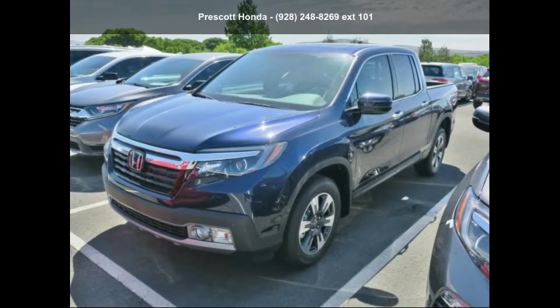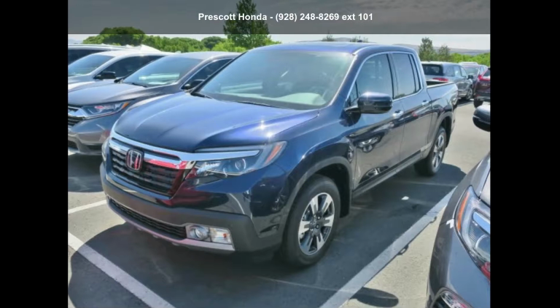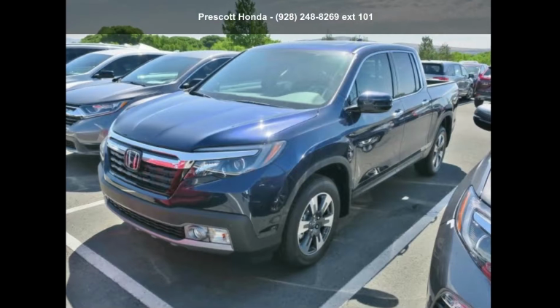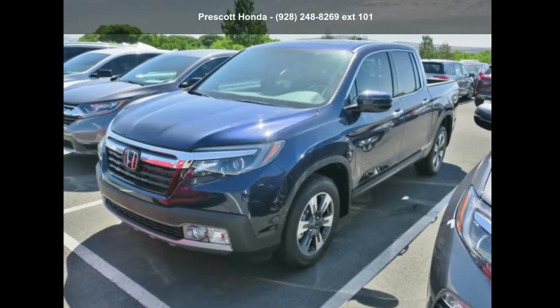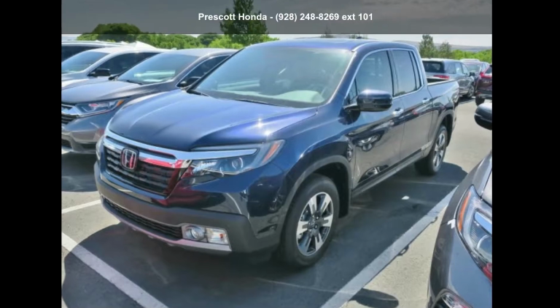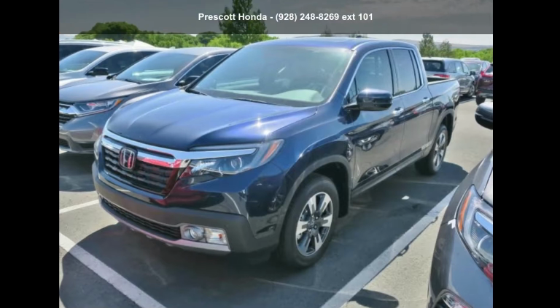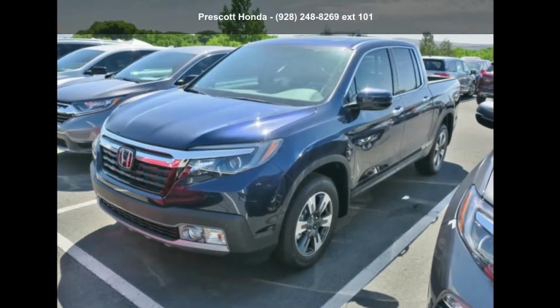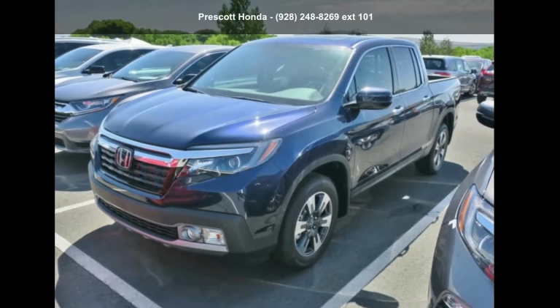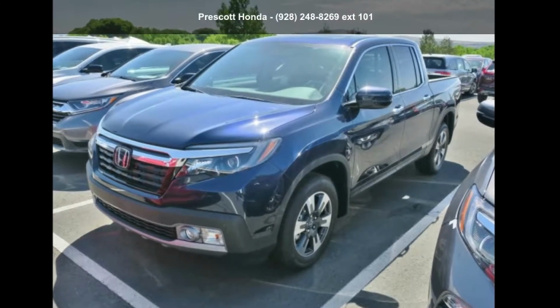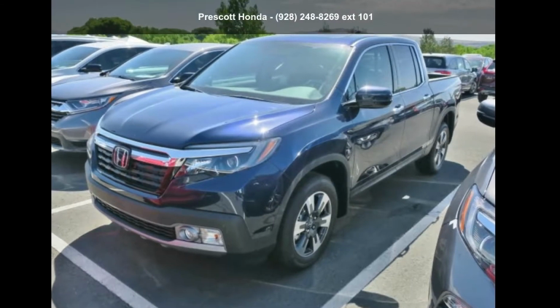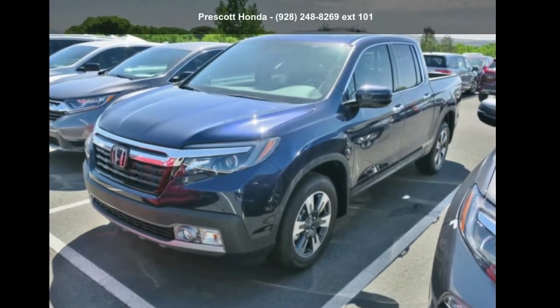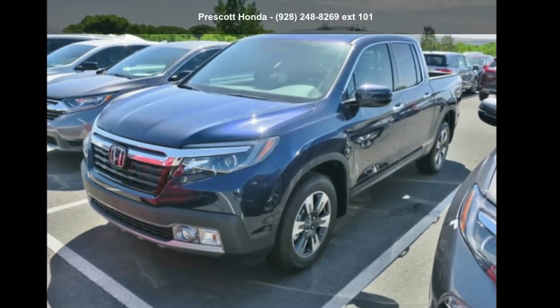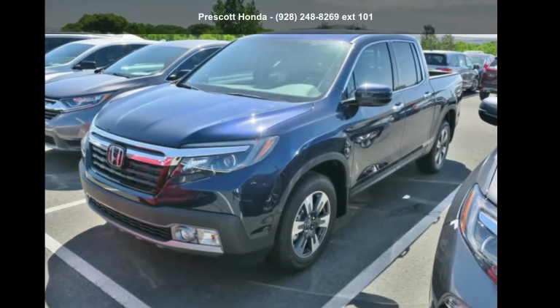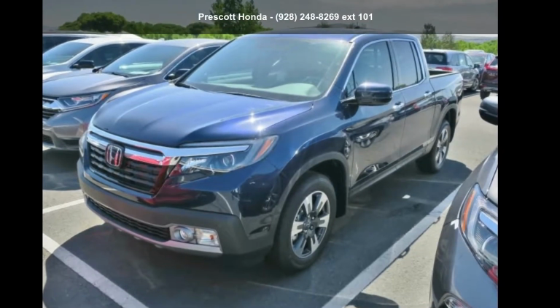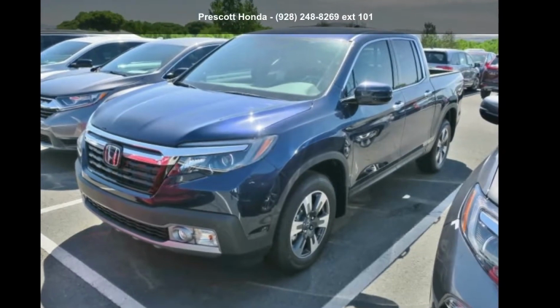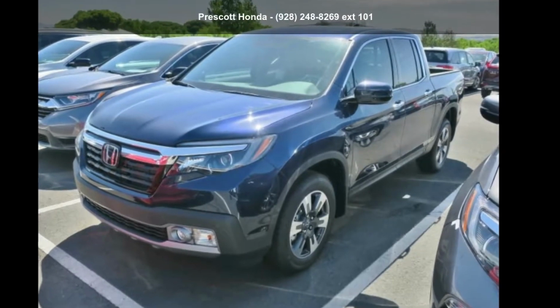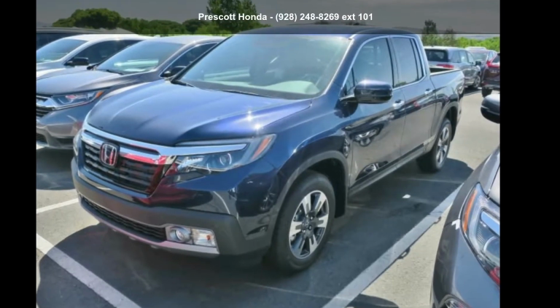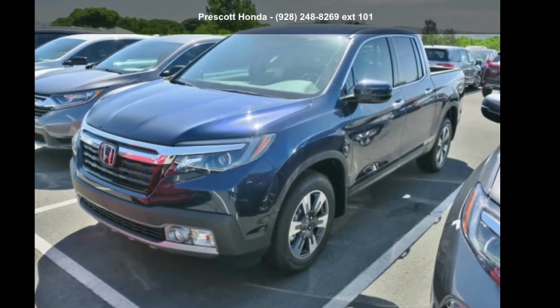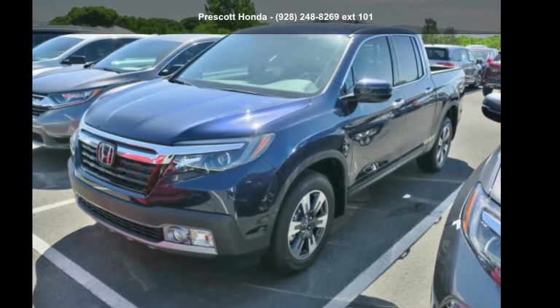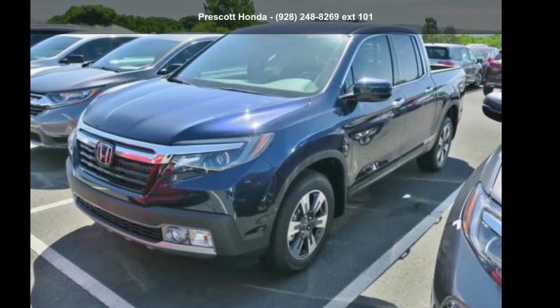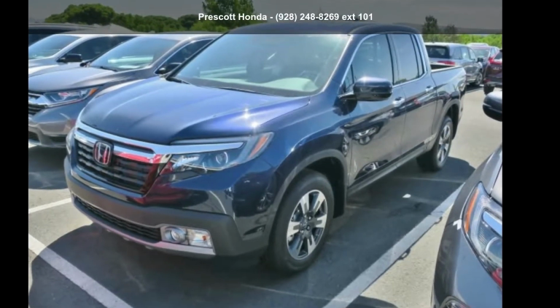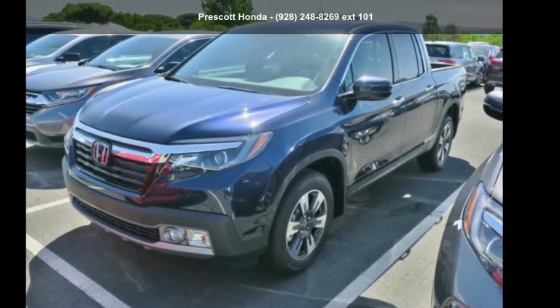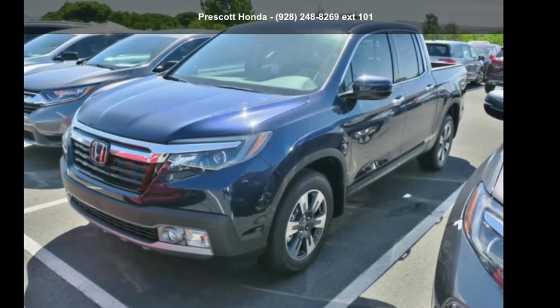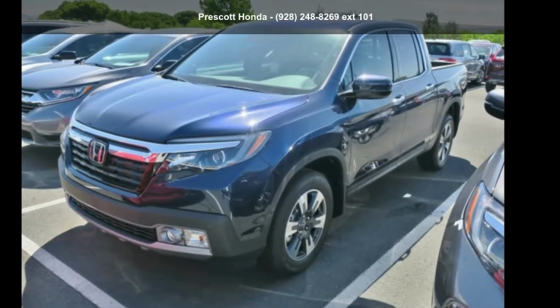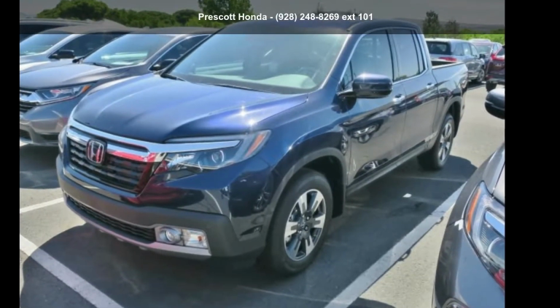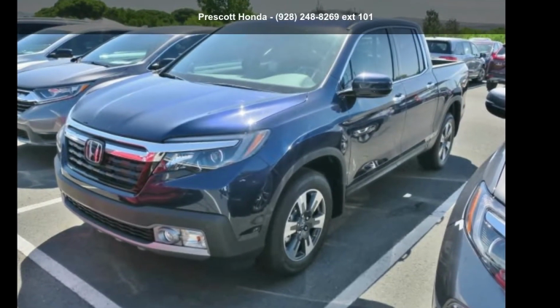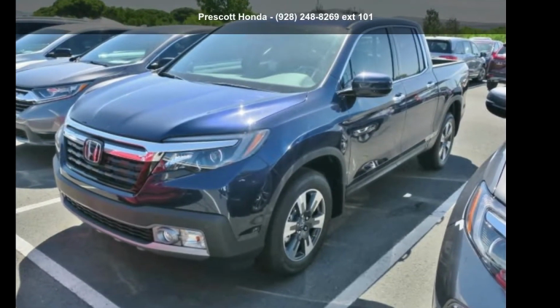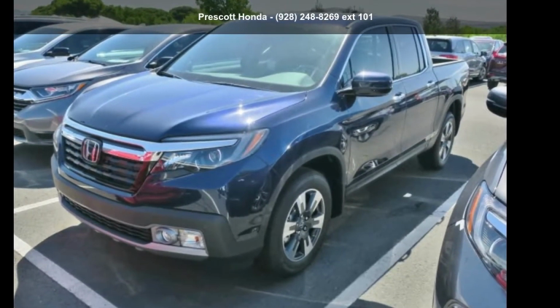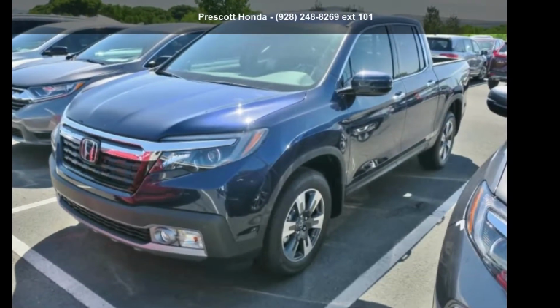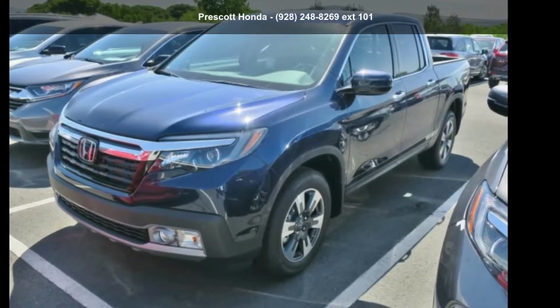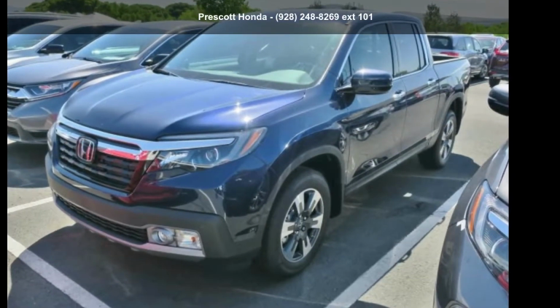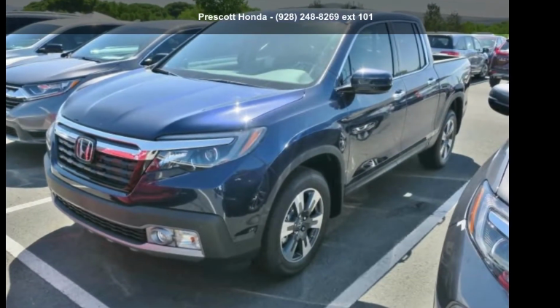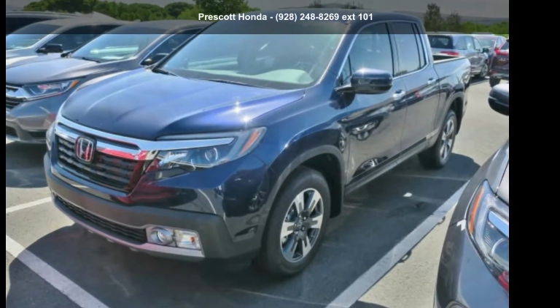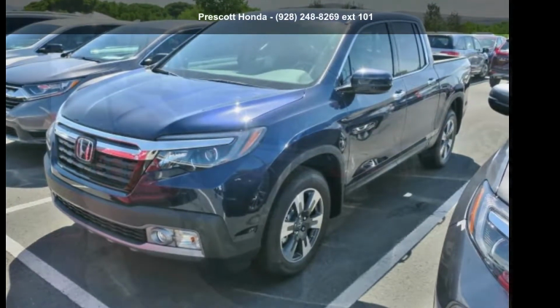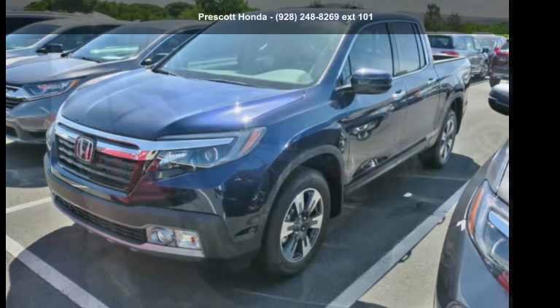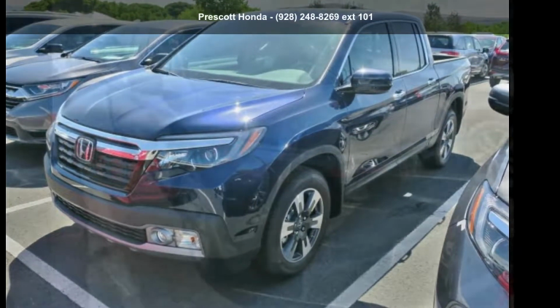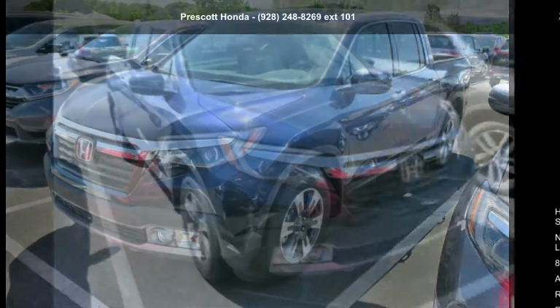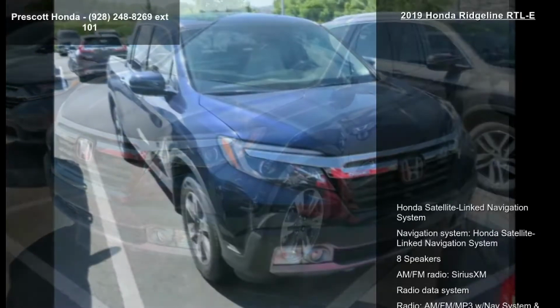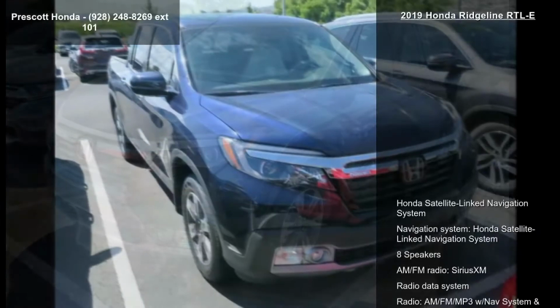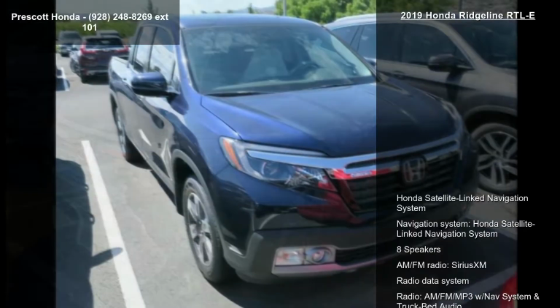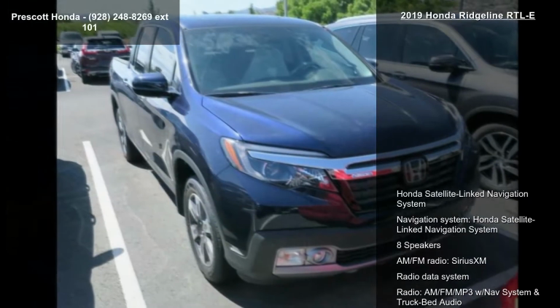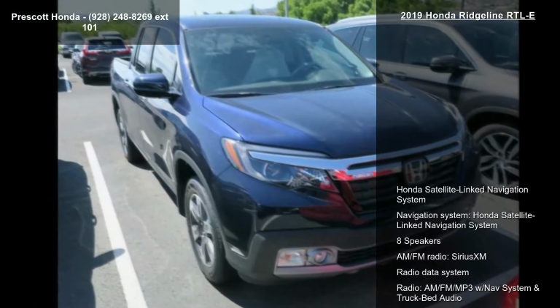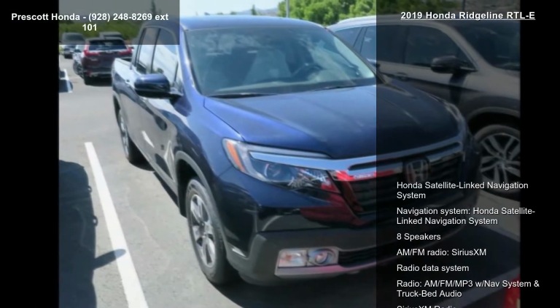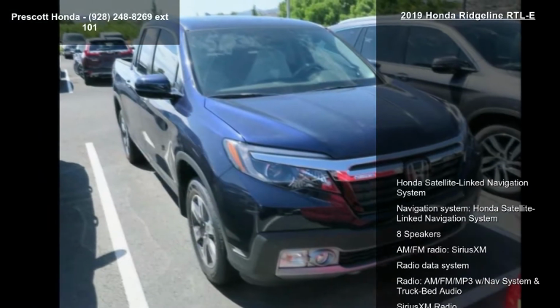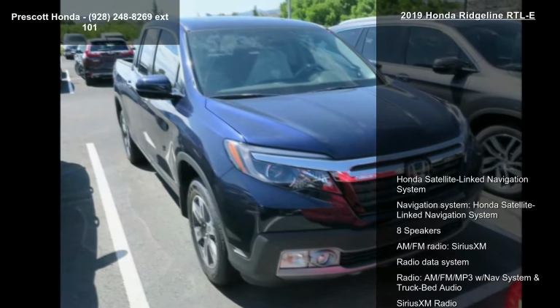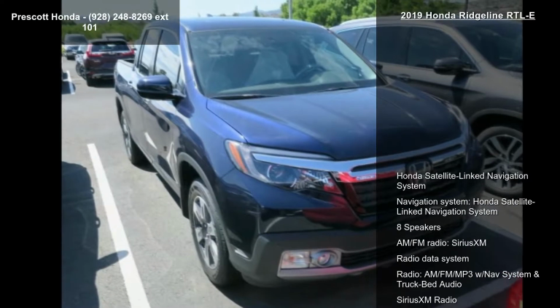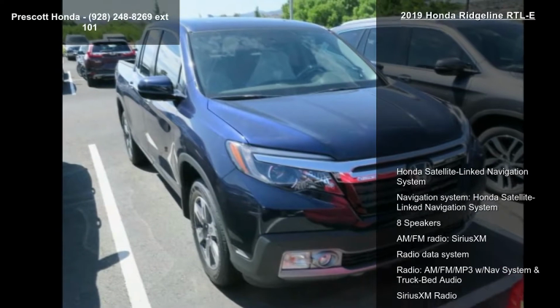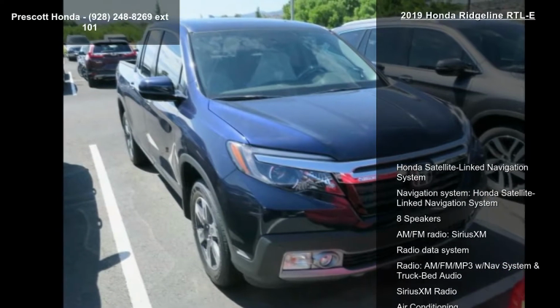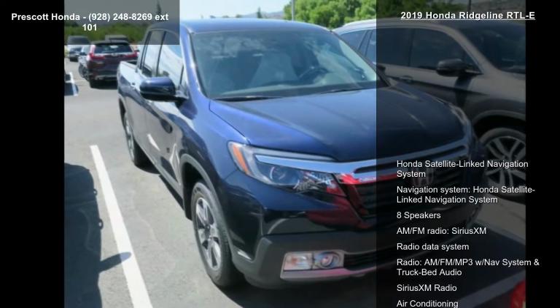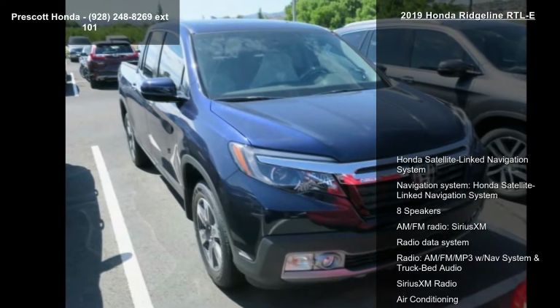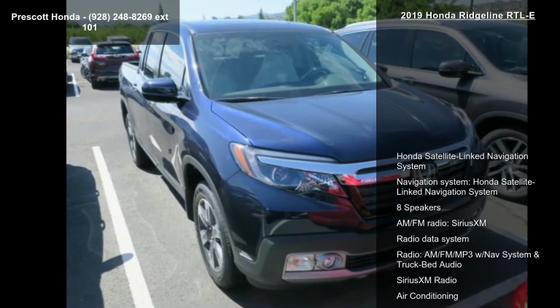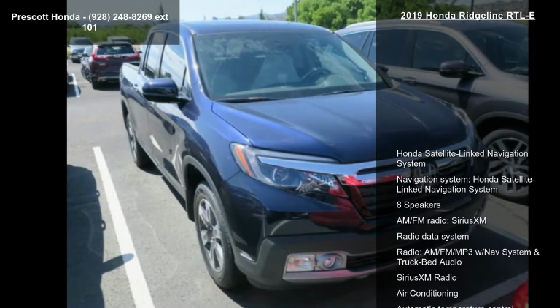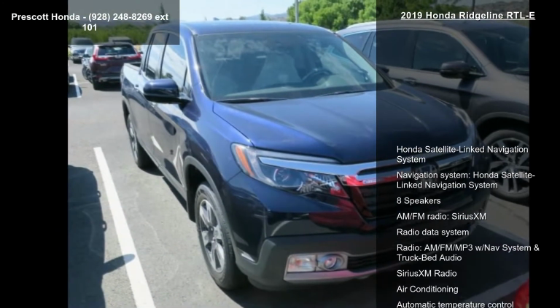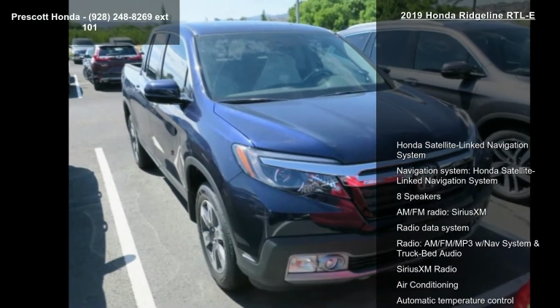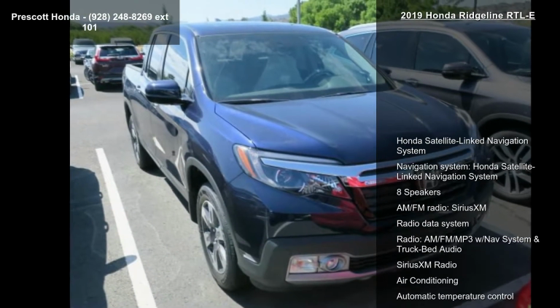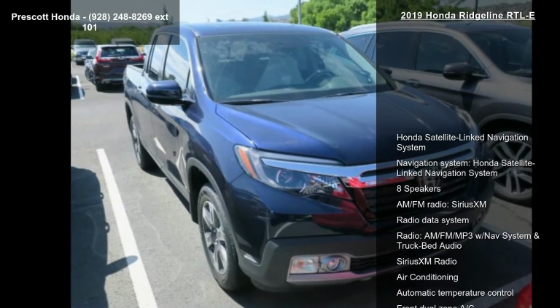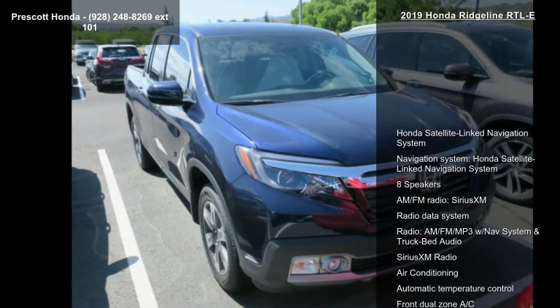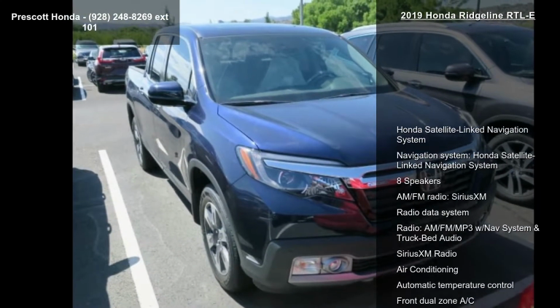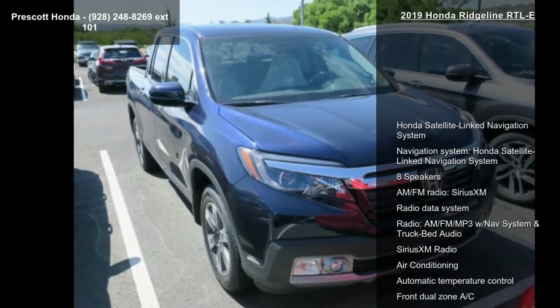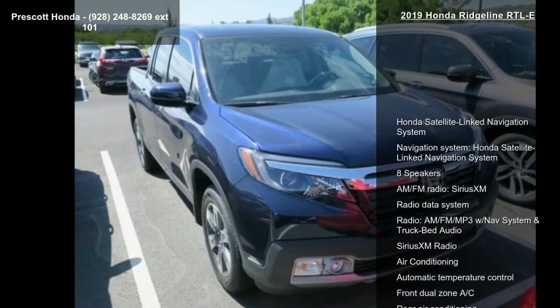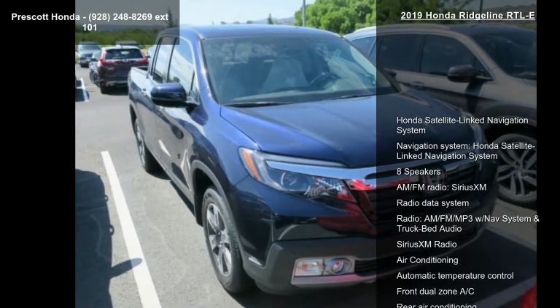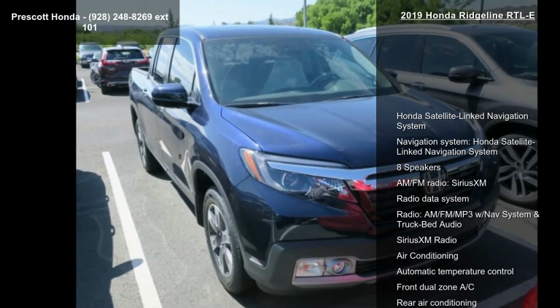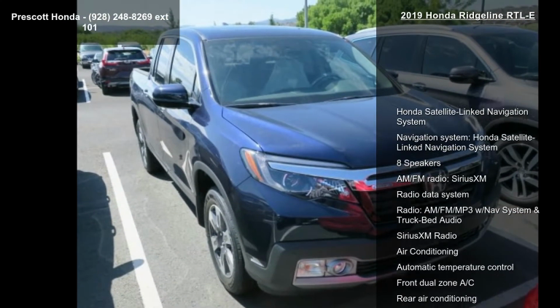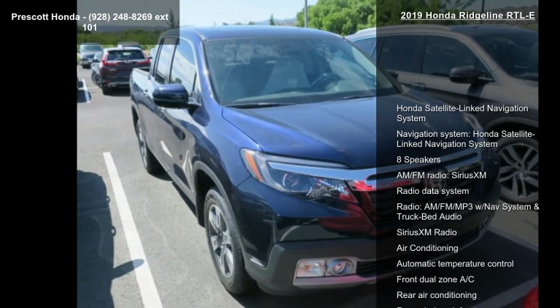Presenting the Honda 2019 Ridgeline RTL-E. If you are looking for a first-rate auto, this one could be yours today.